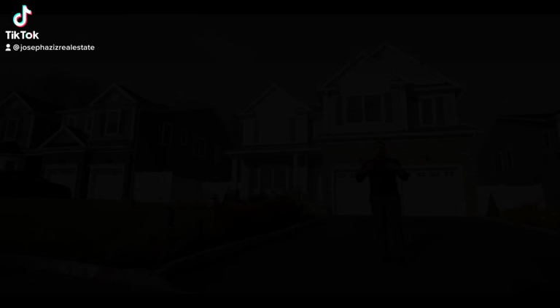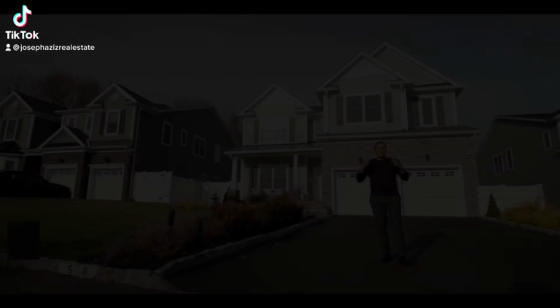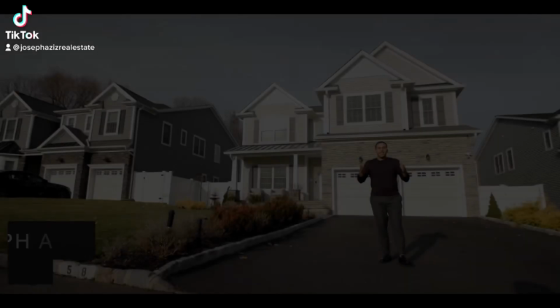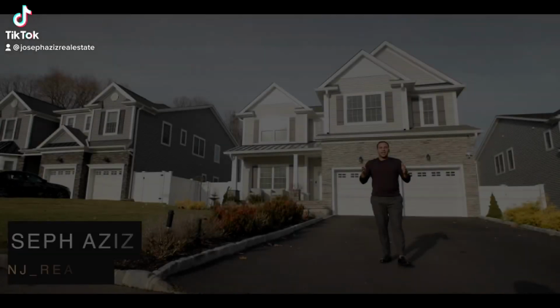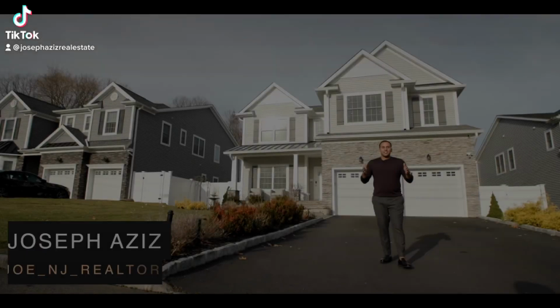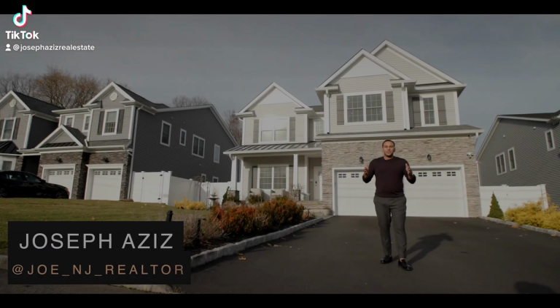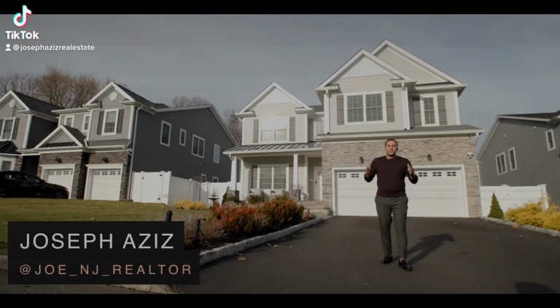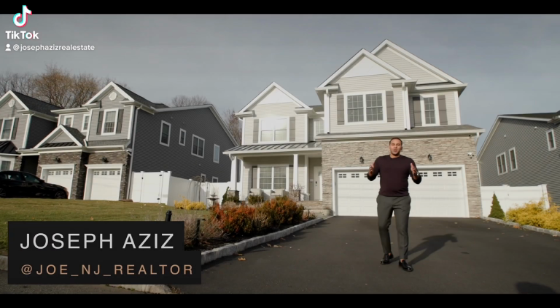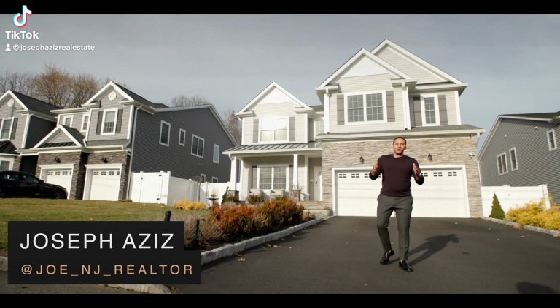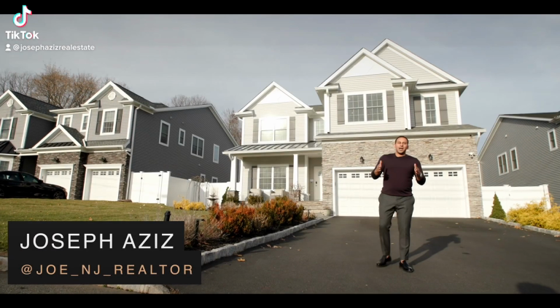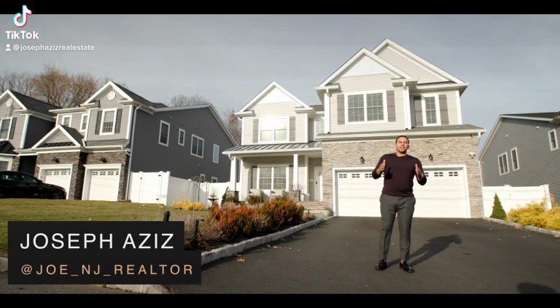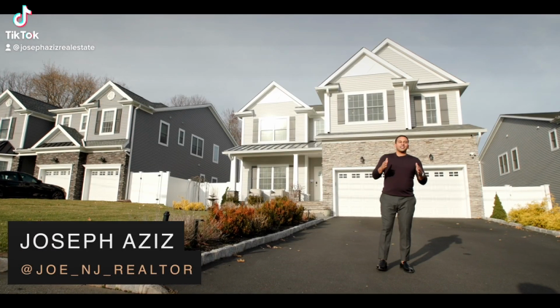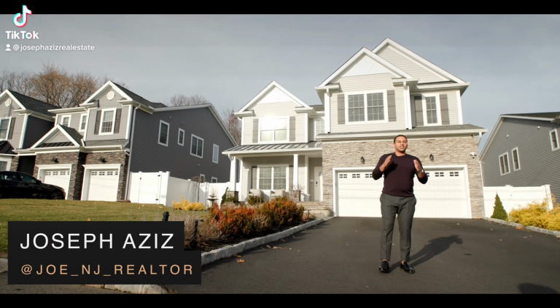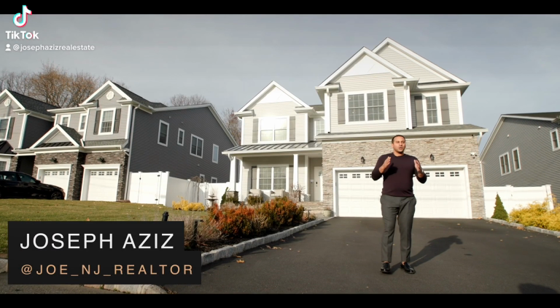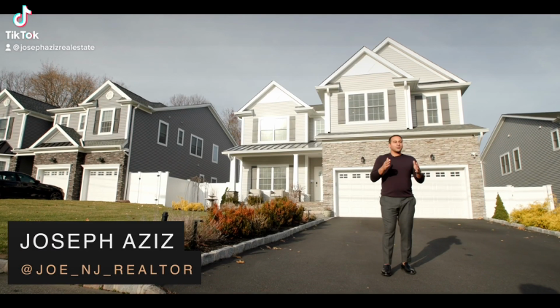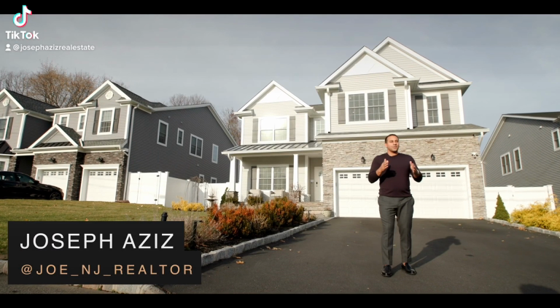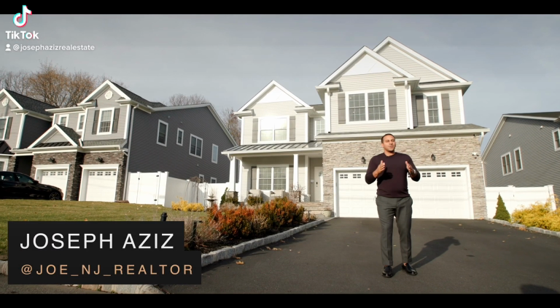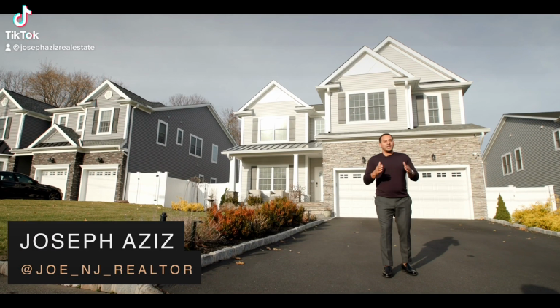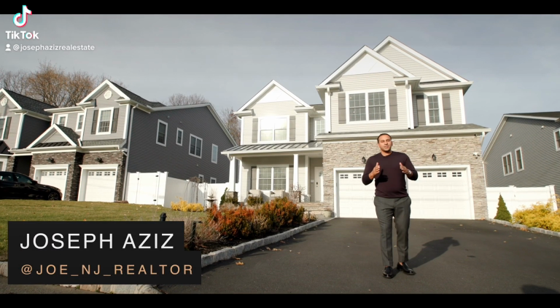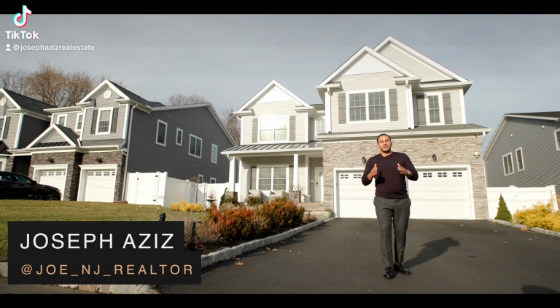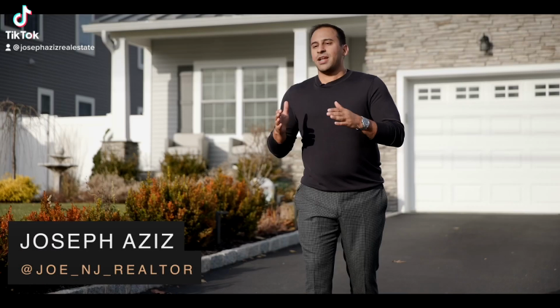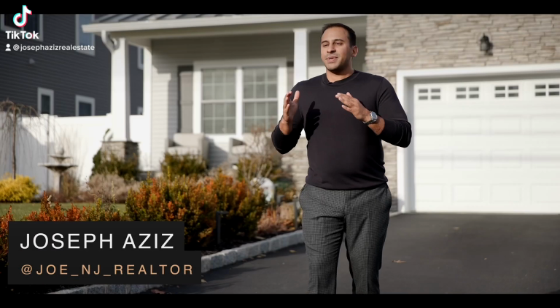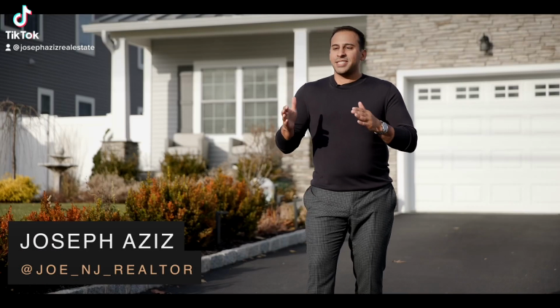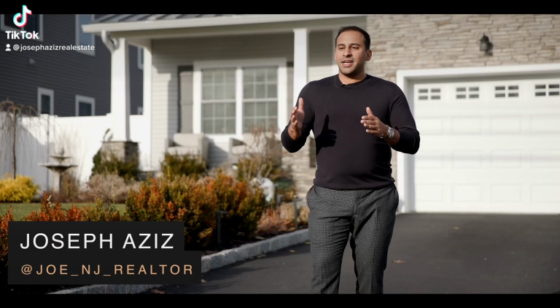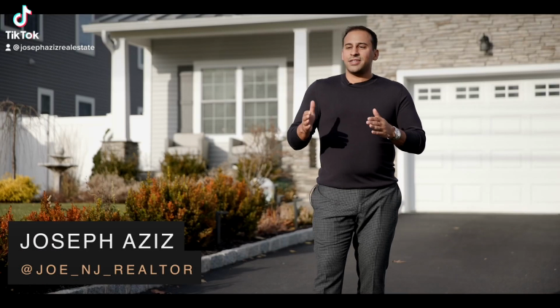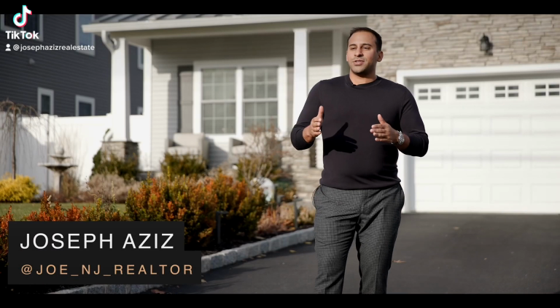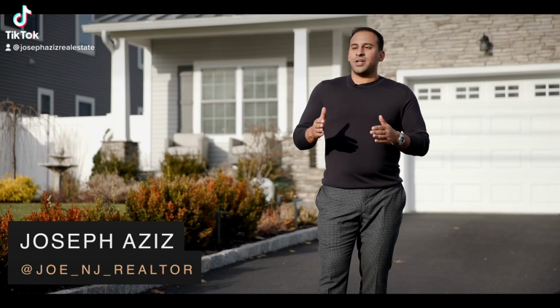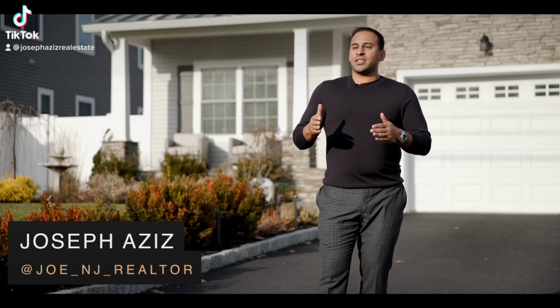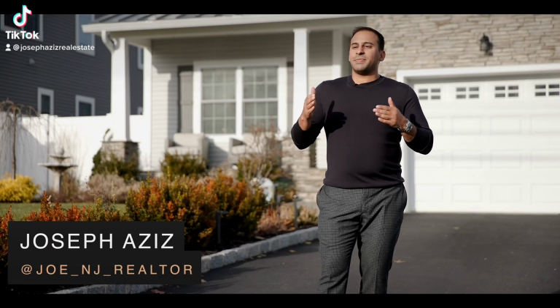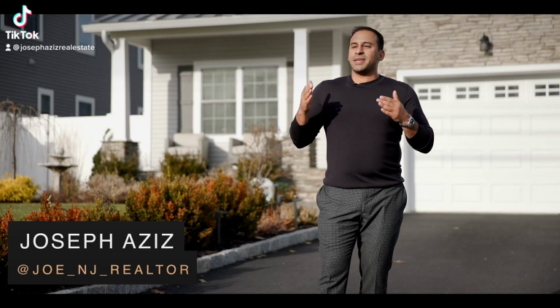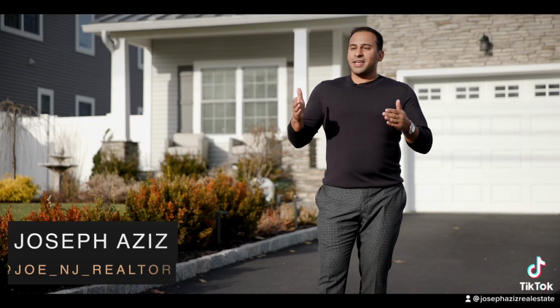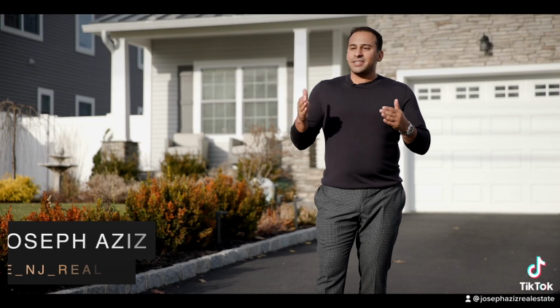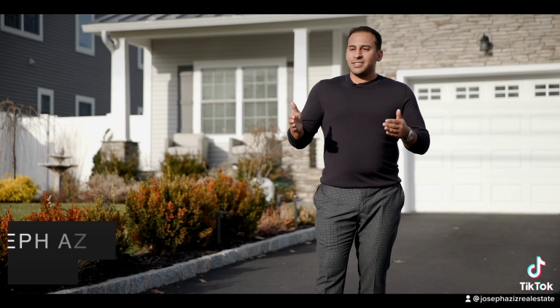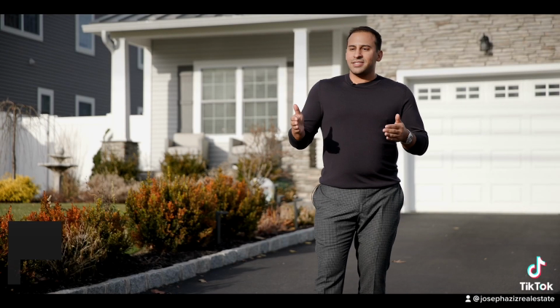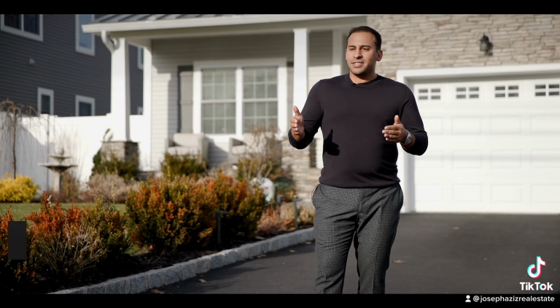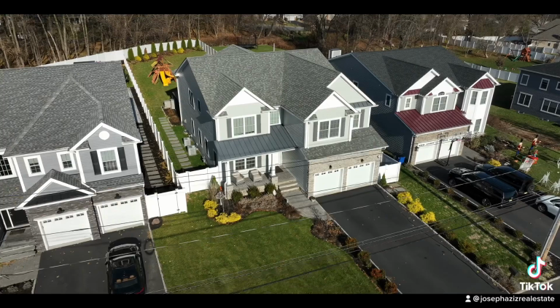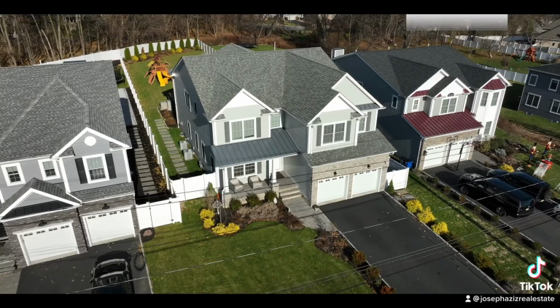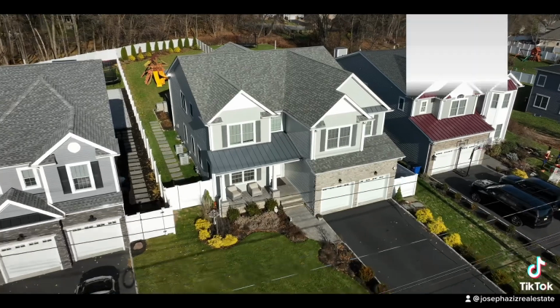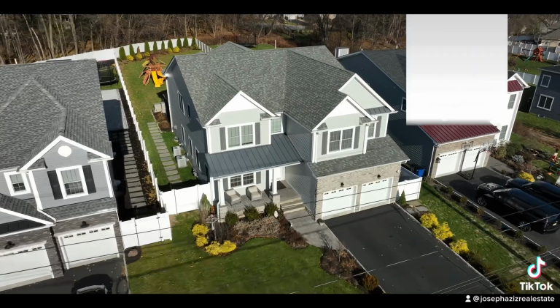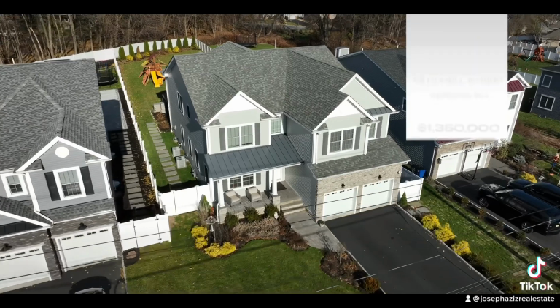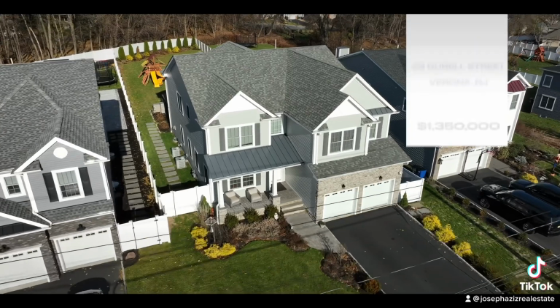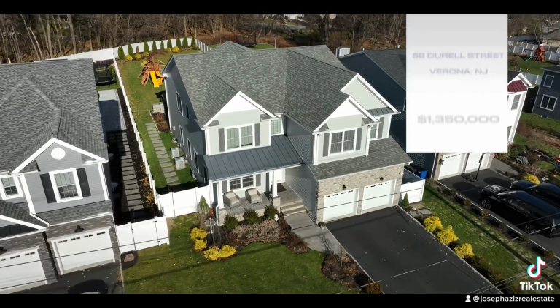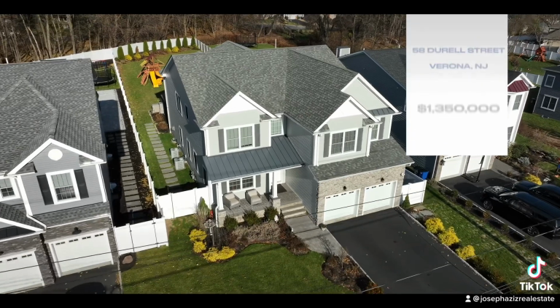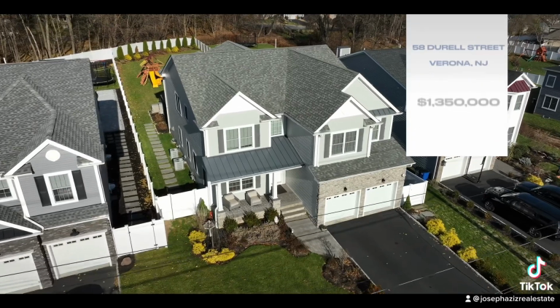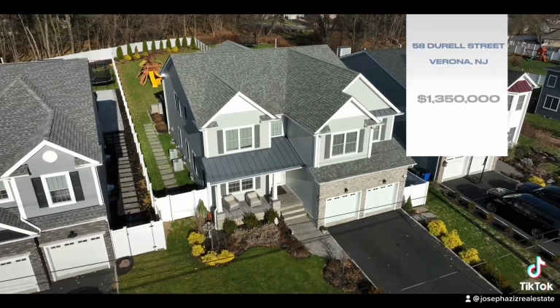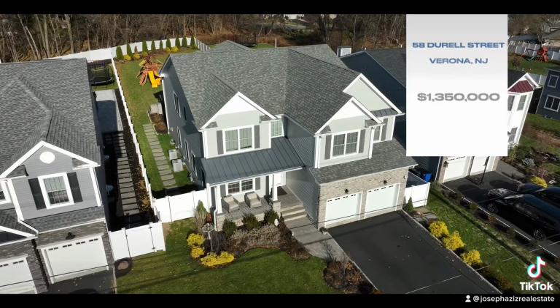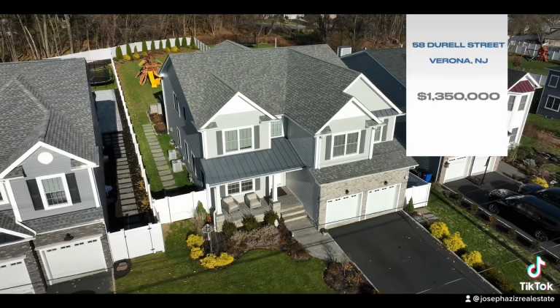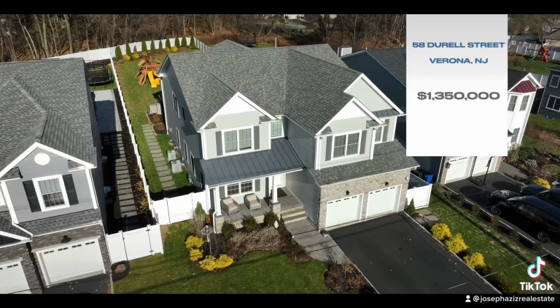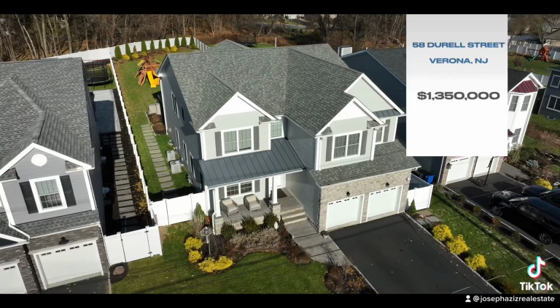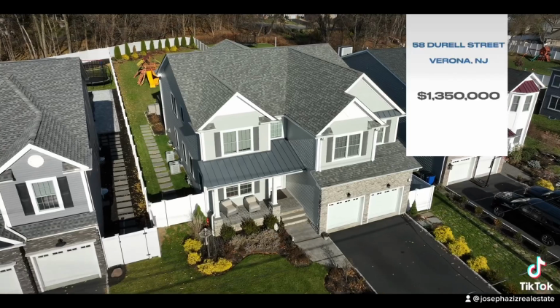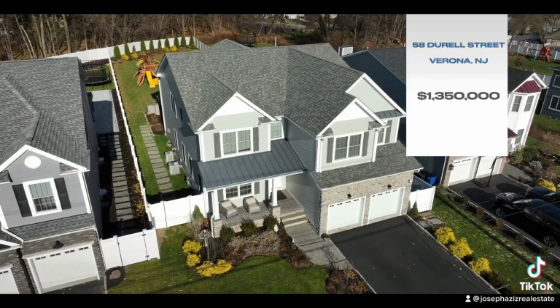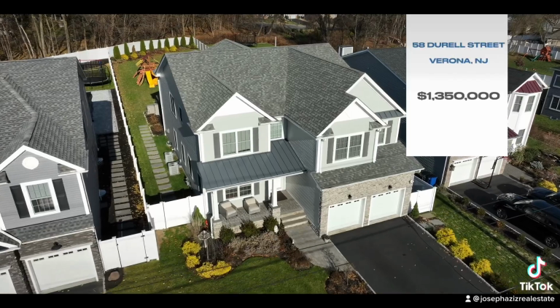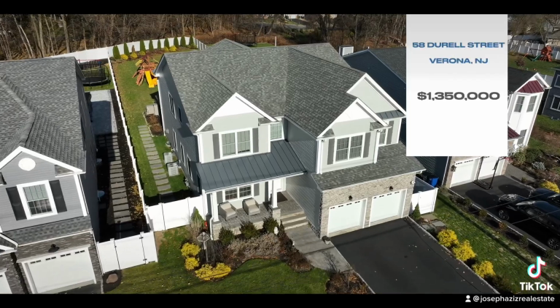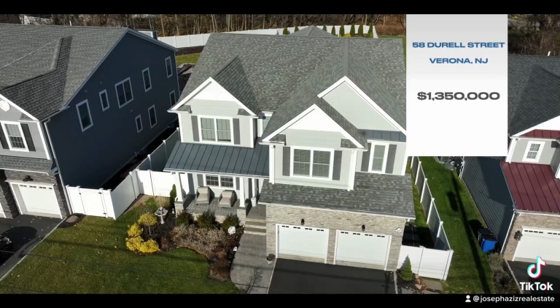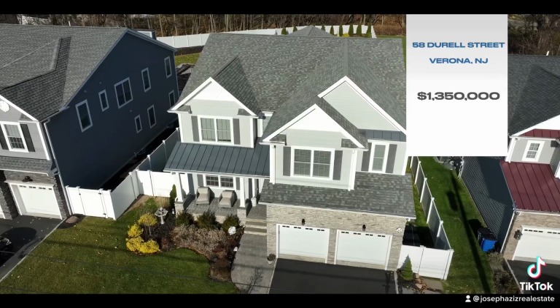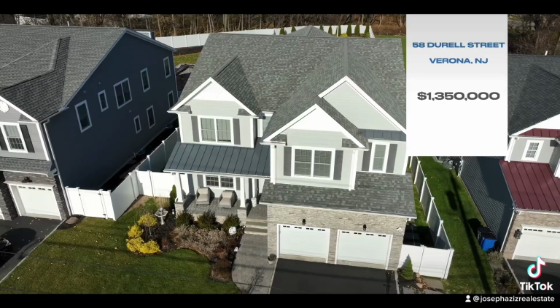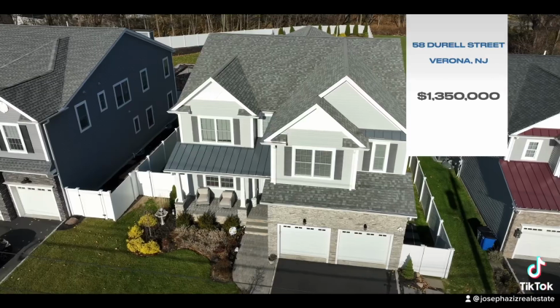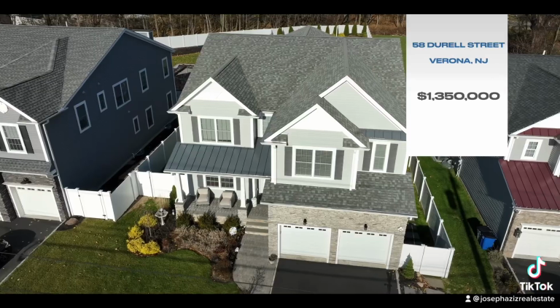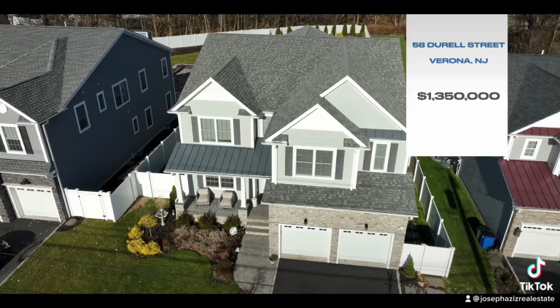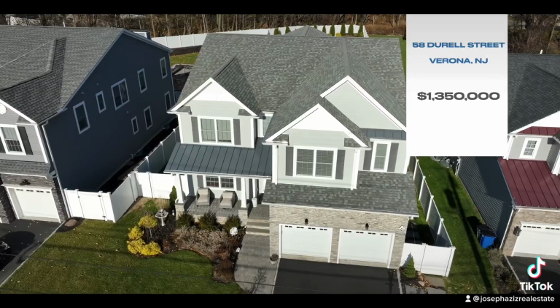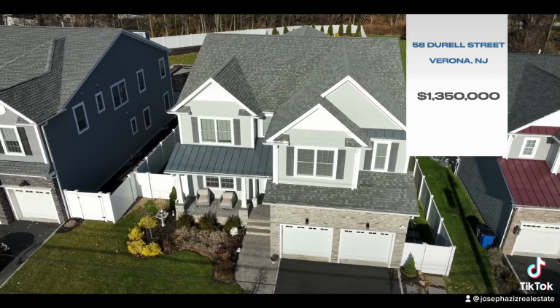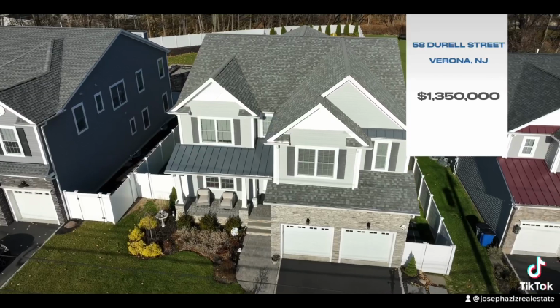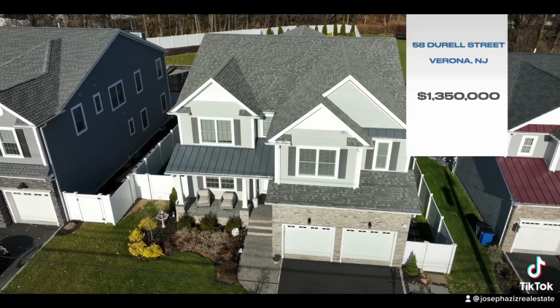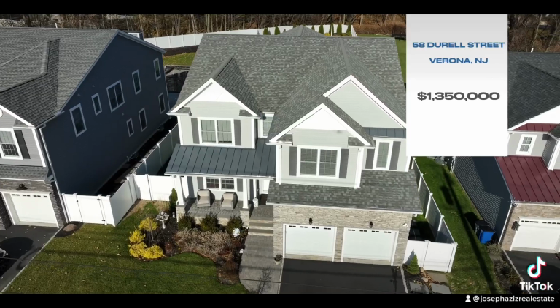Hey guys, what's going on? It's Joseph the Realtor and I'm excited to announce my latest listing, 58 Durrell Street in Verona, New Jersey. Check it out.